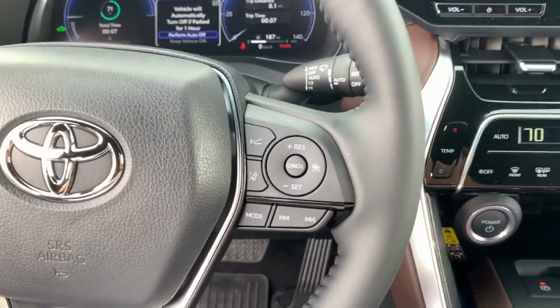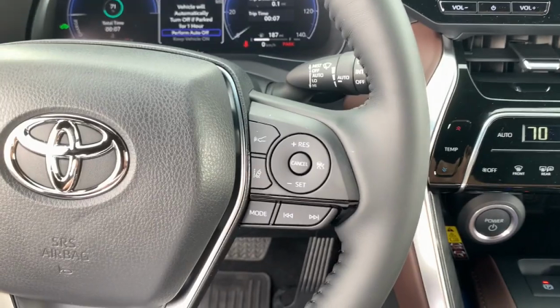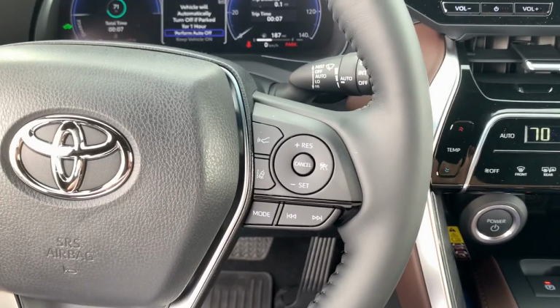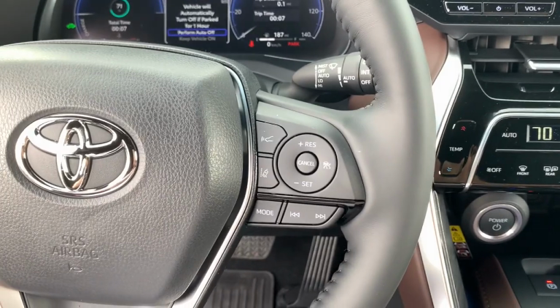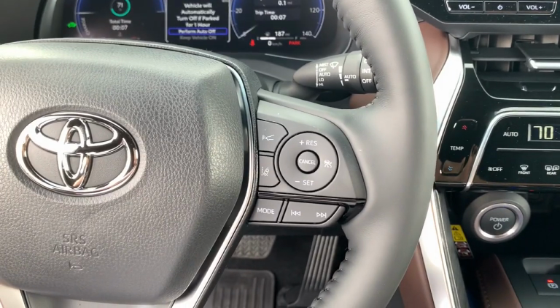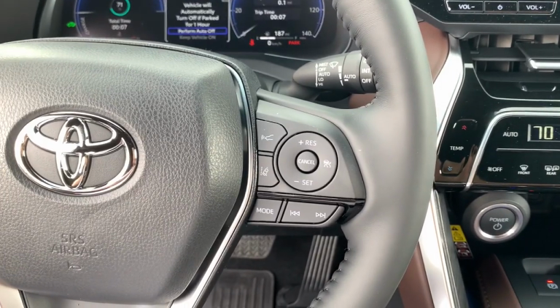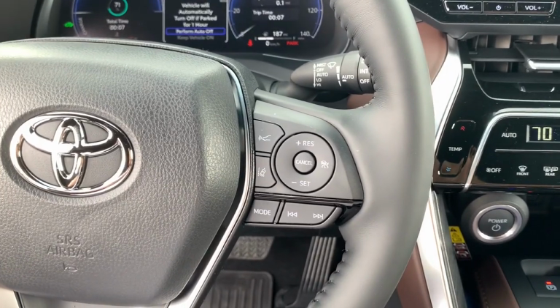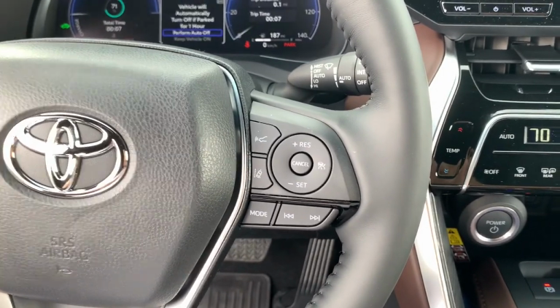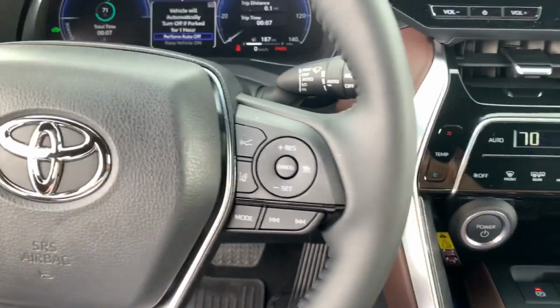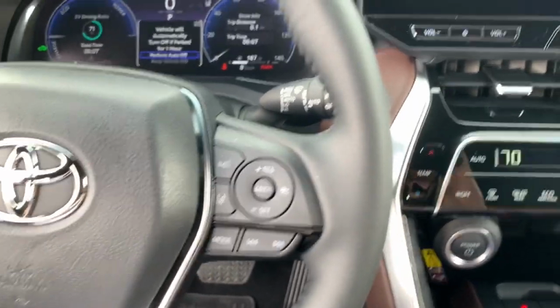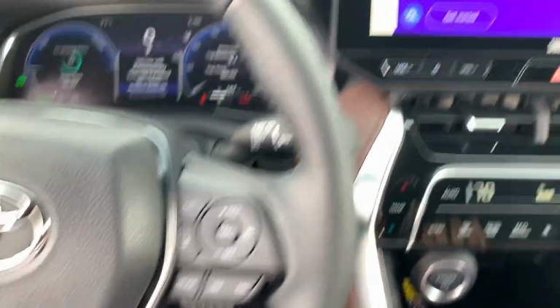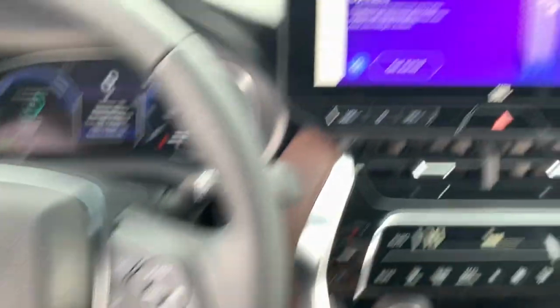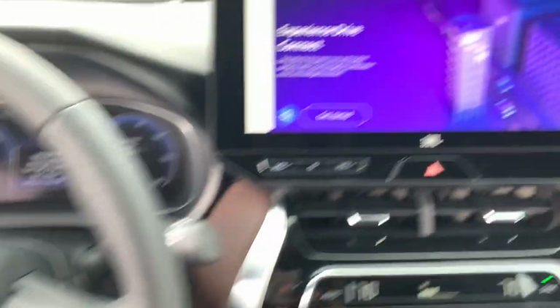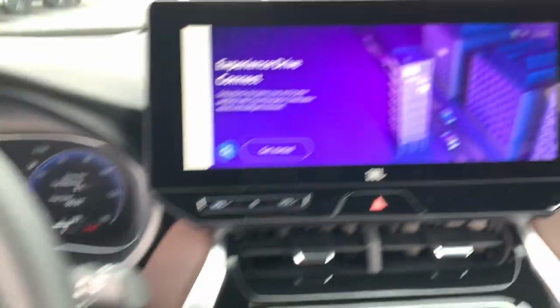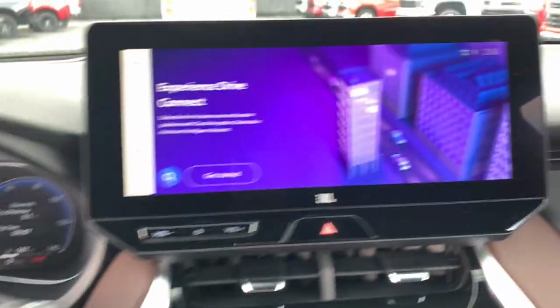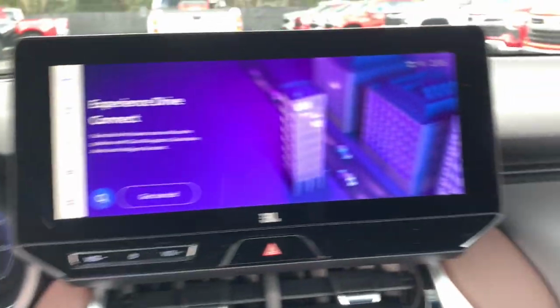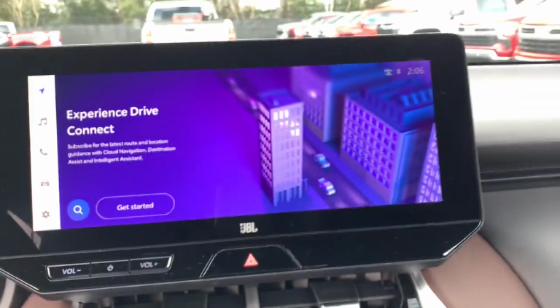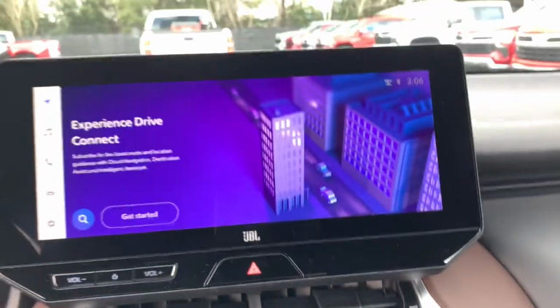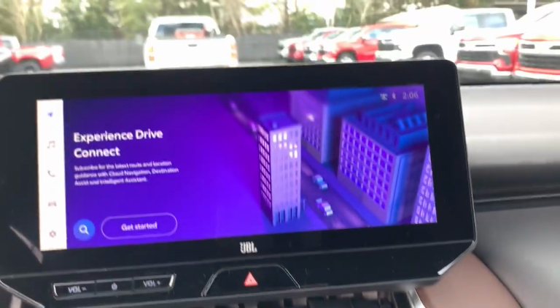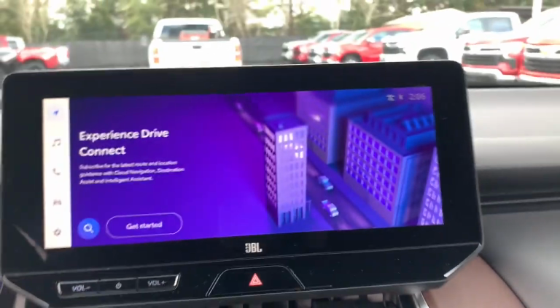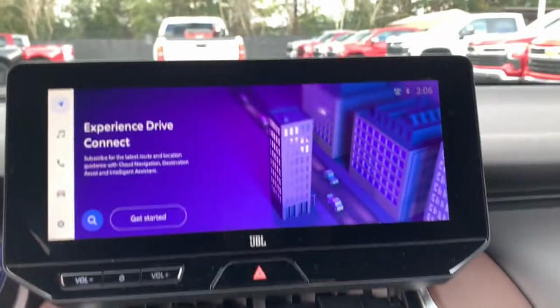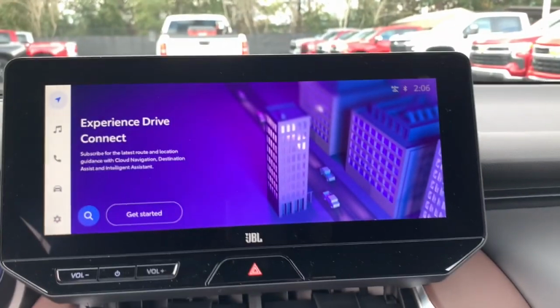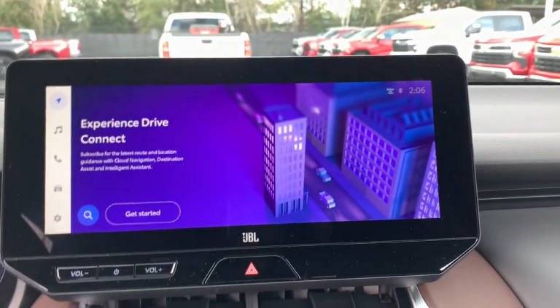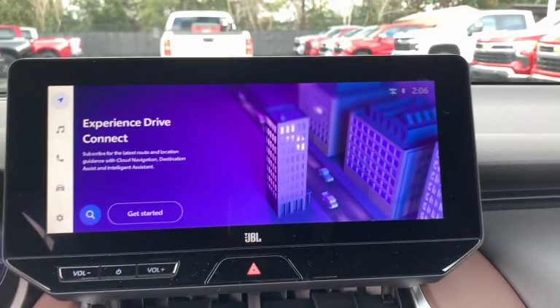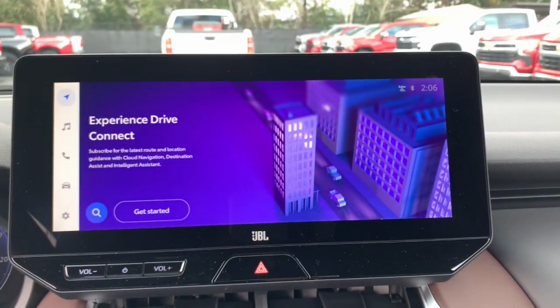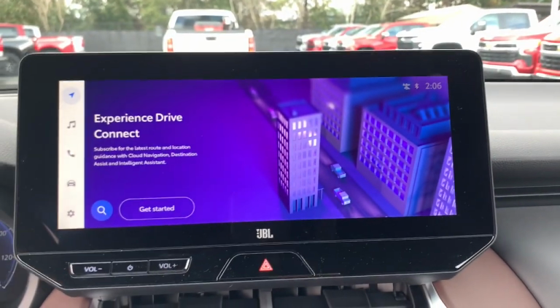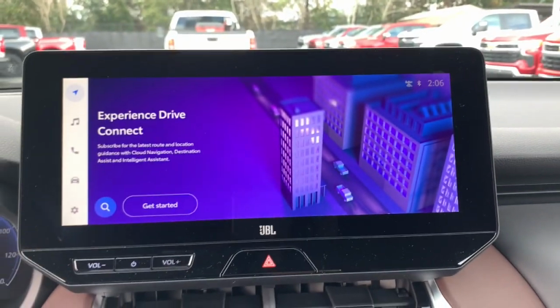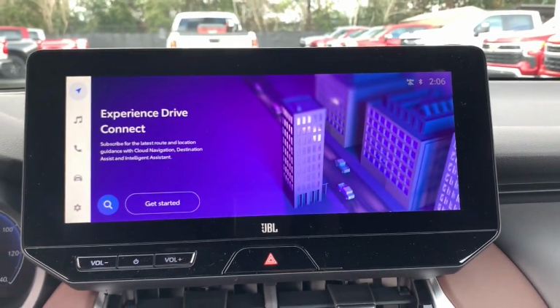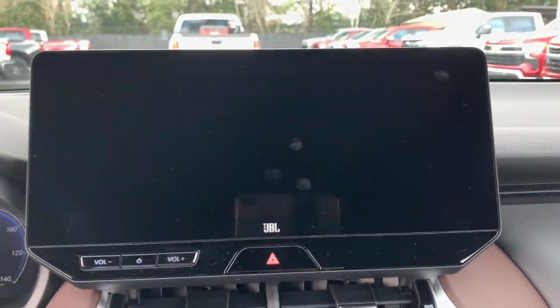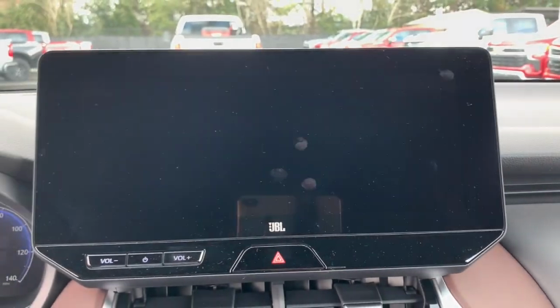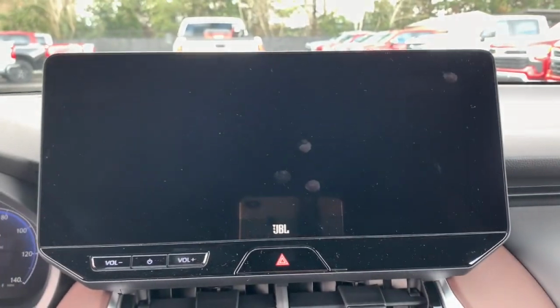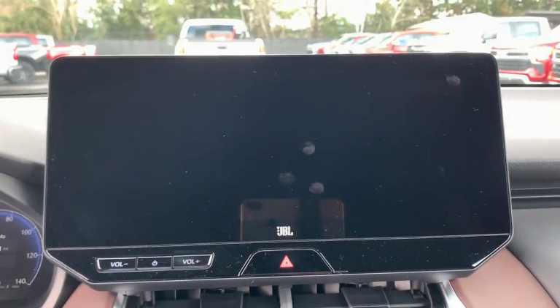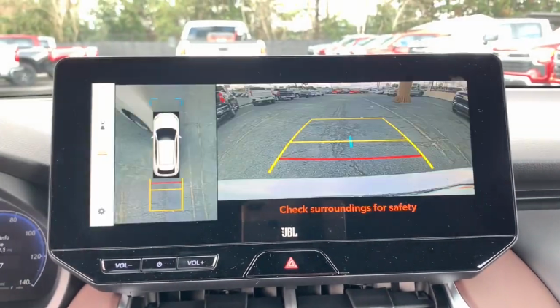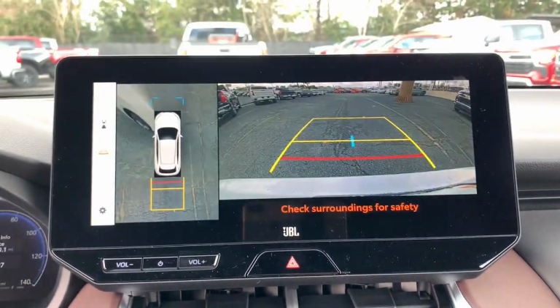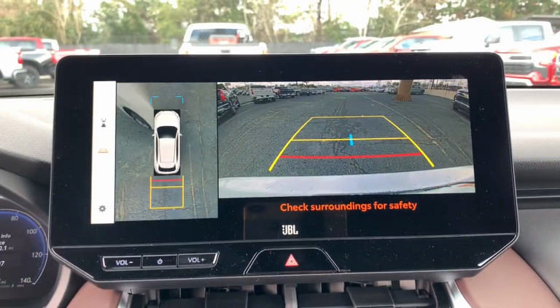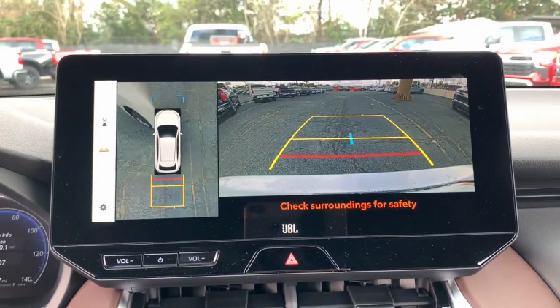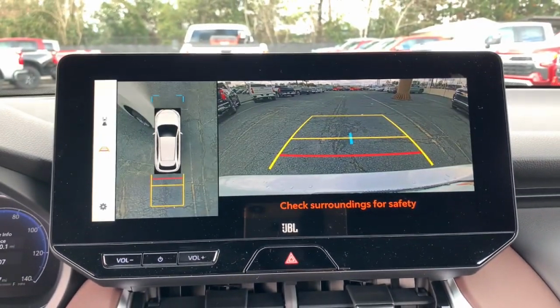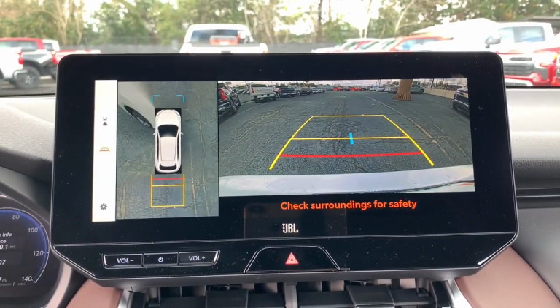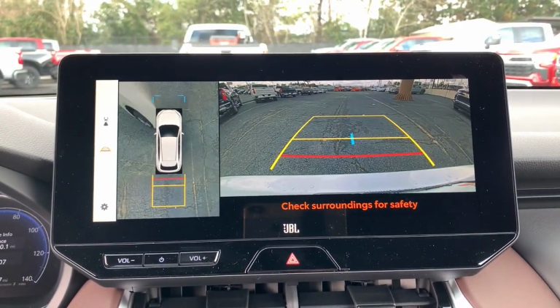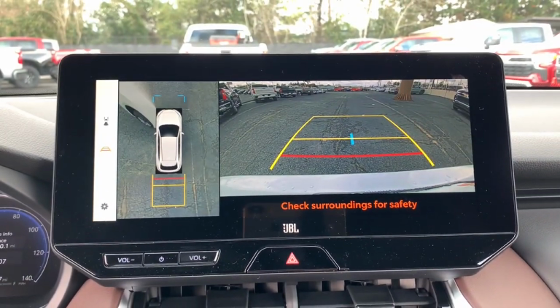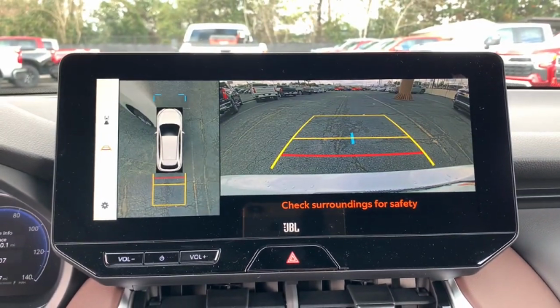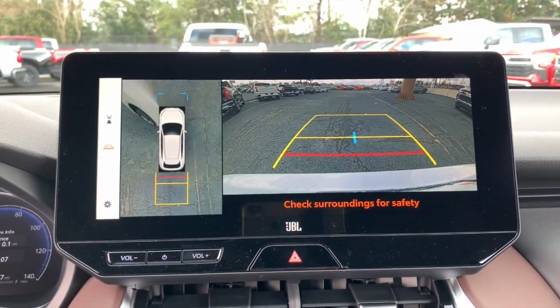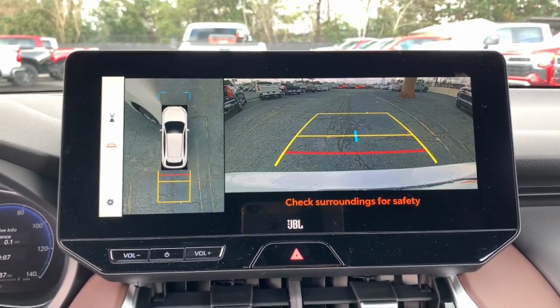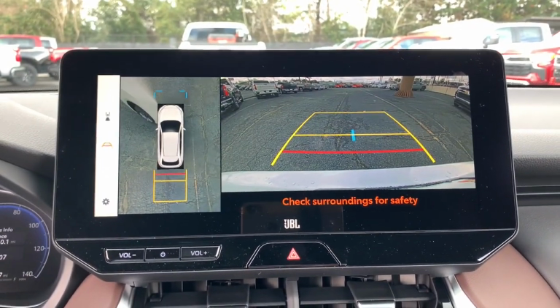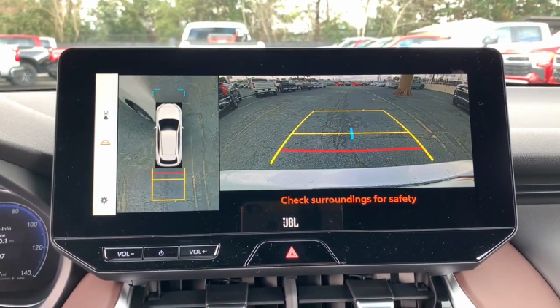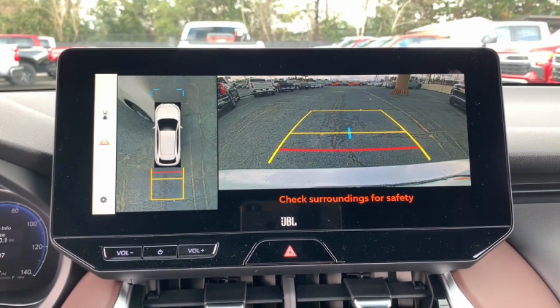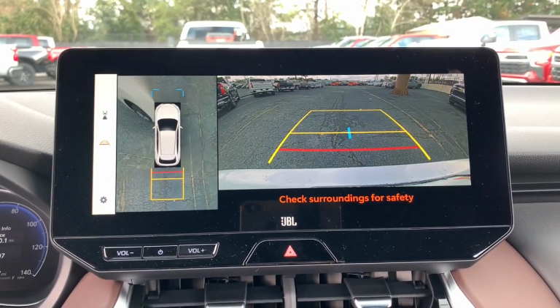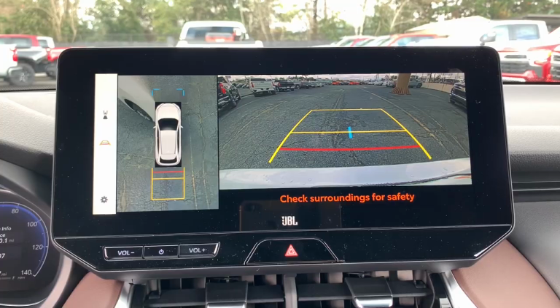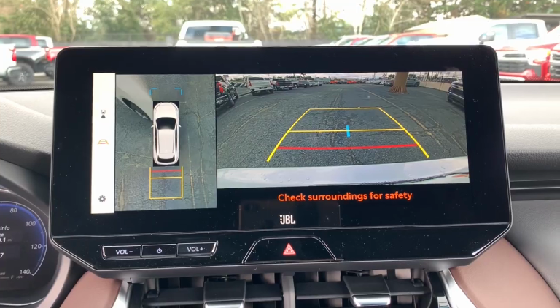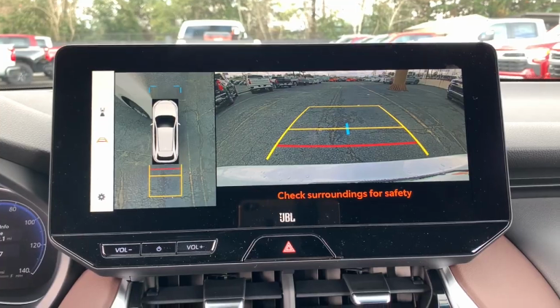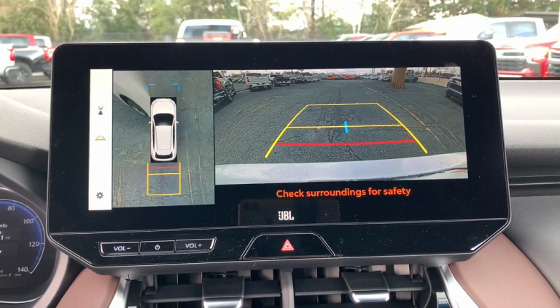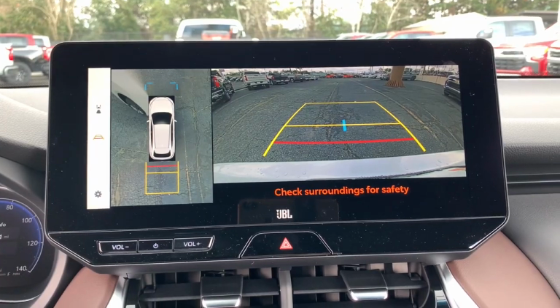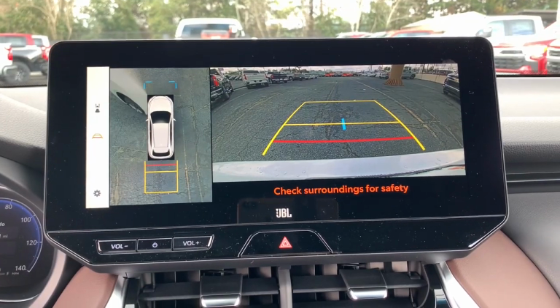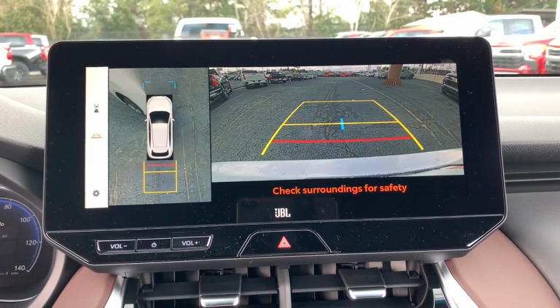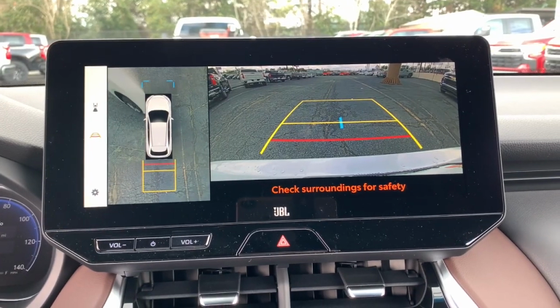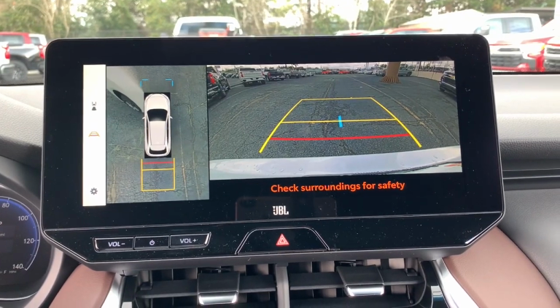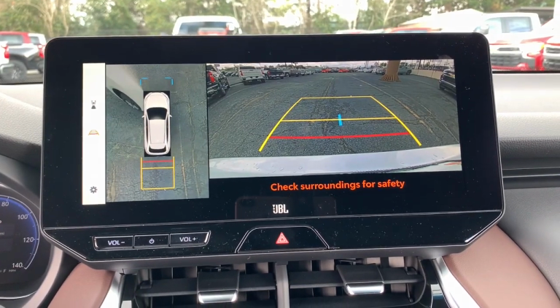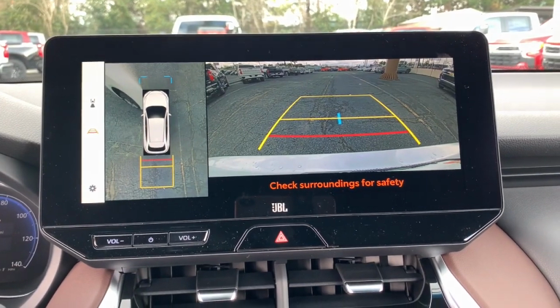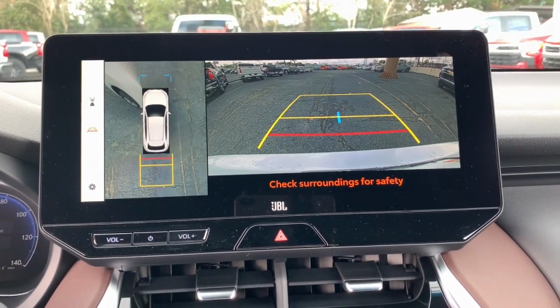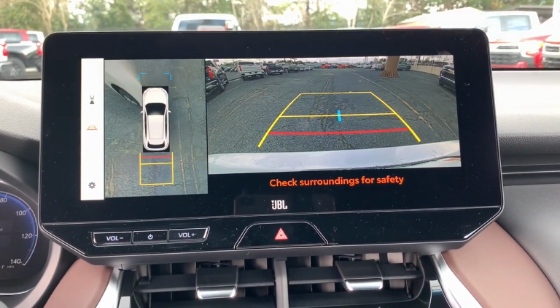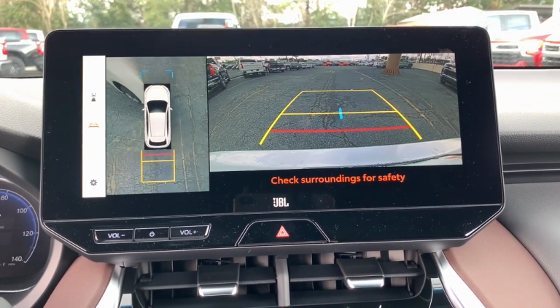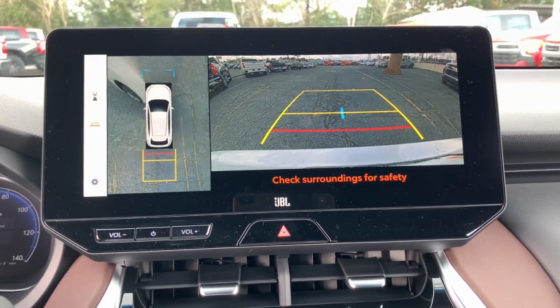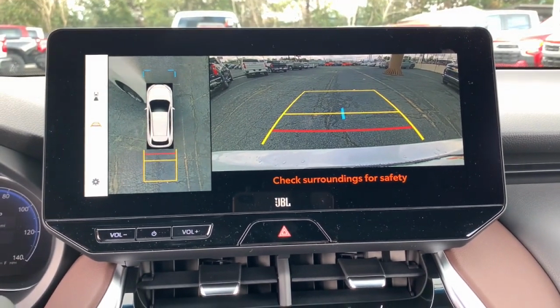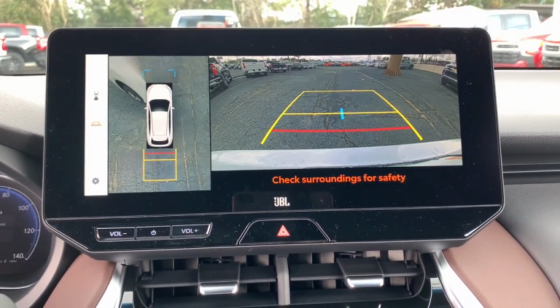Don't miss the chance to drive this beautifully crafted Venza. Our team will give you an outstanding road test experience. Stop in today.